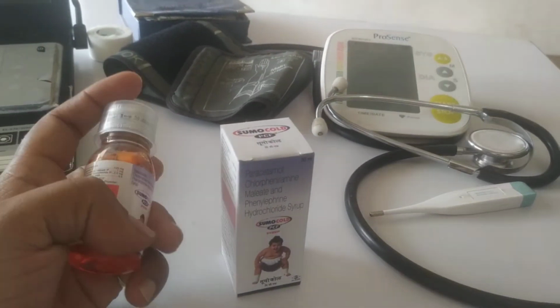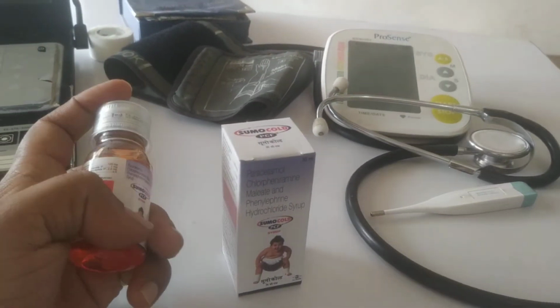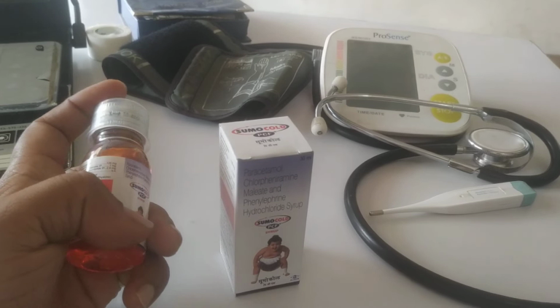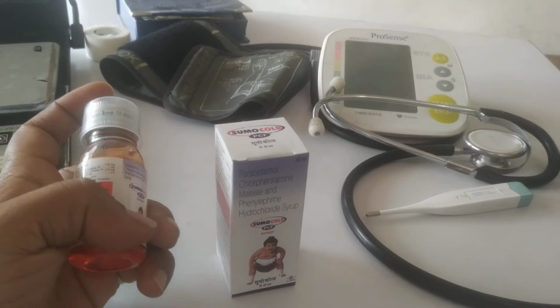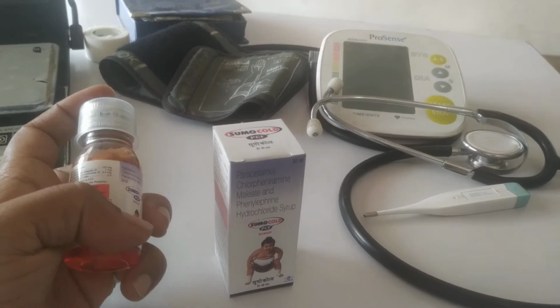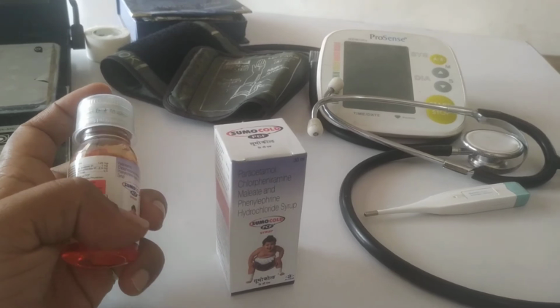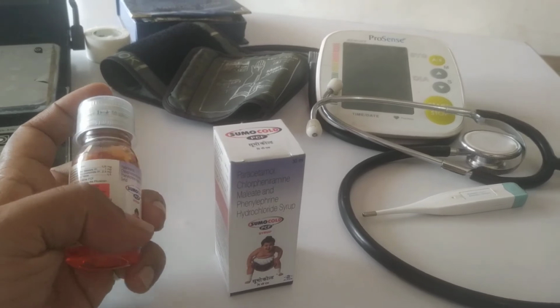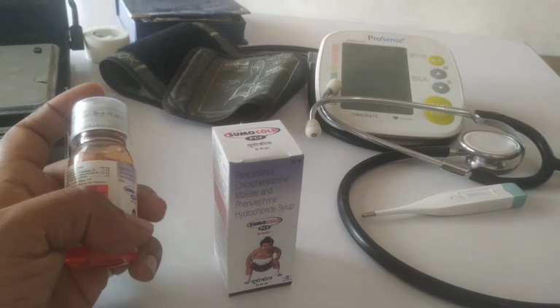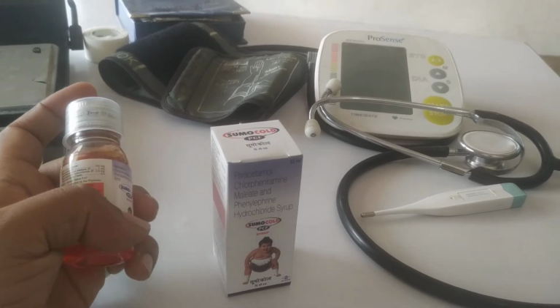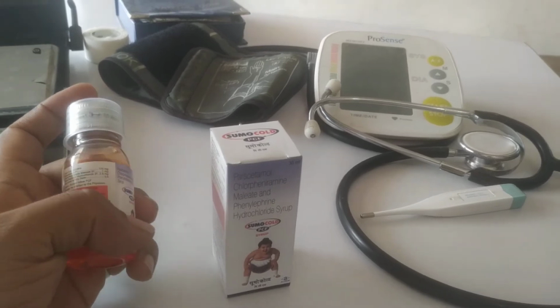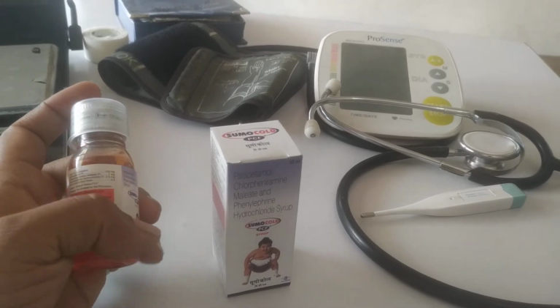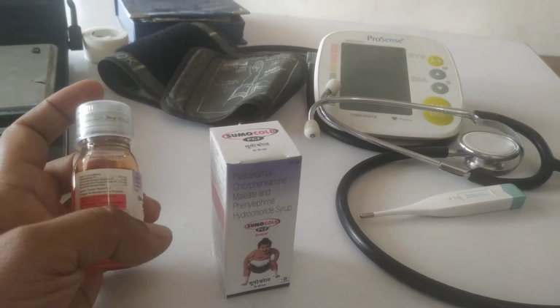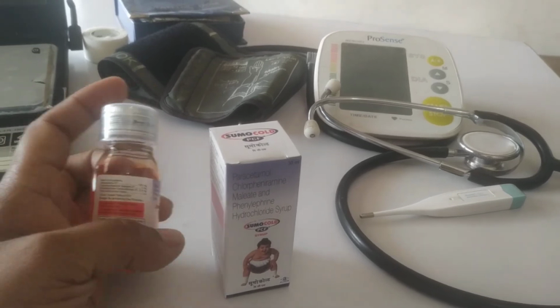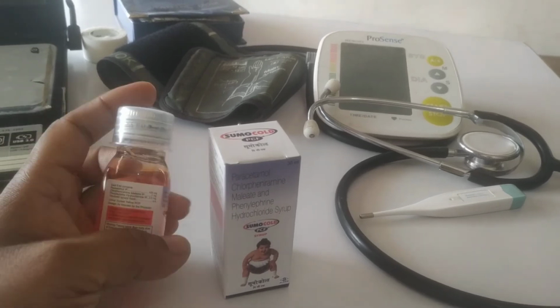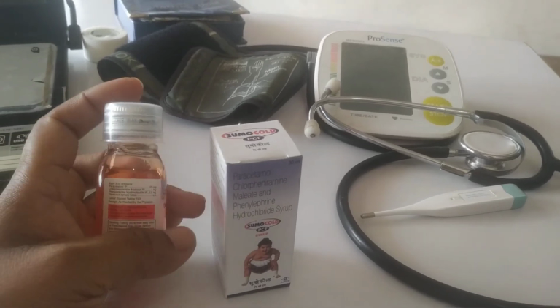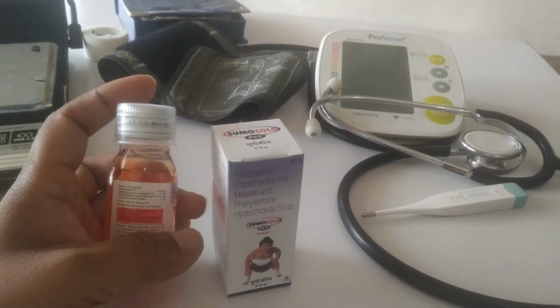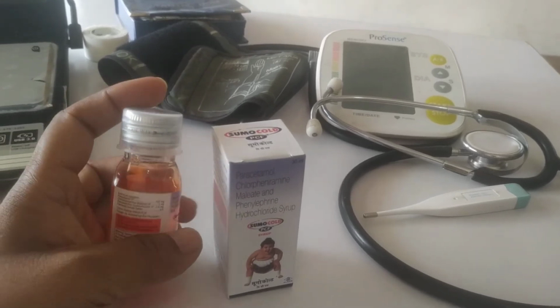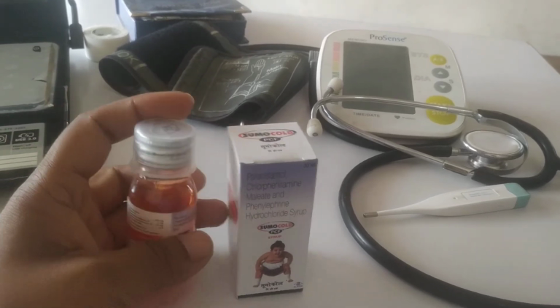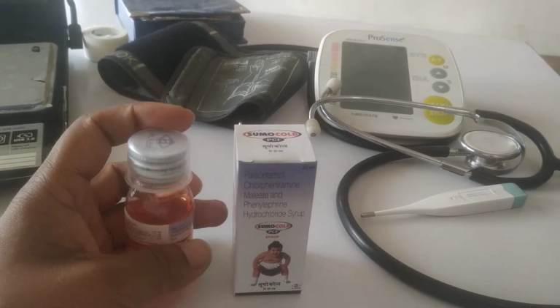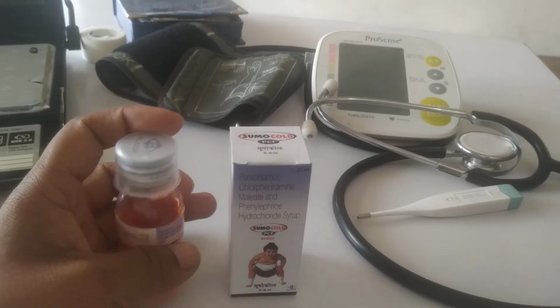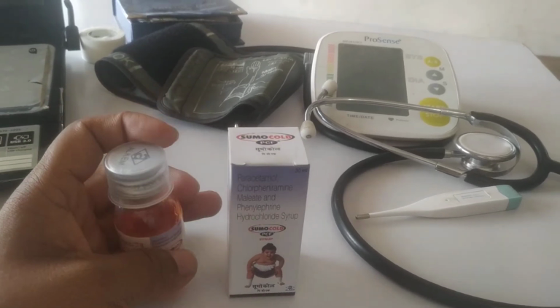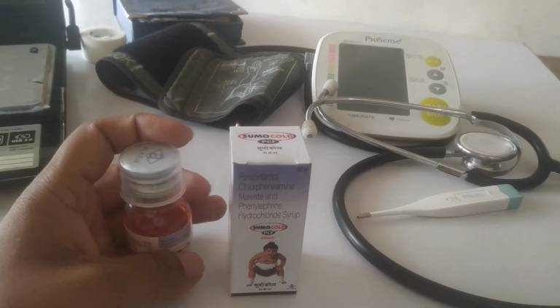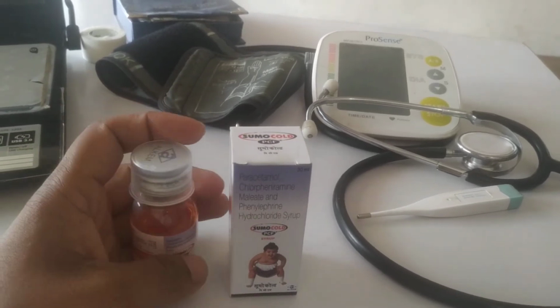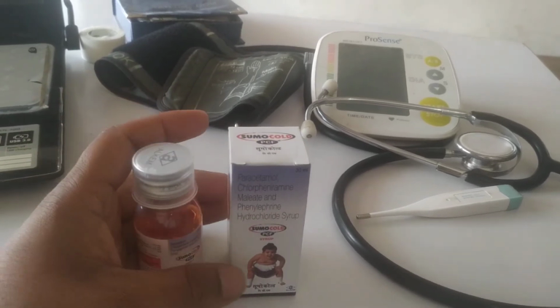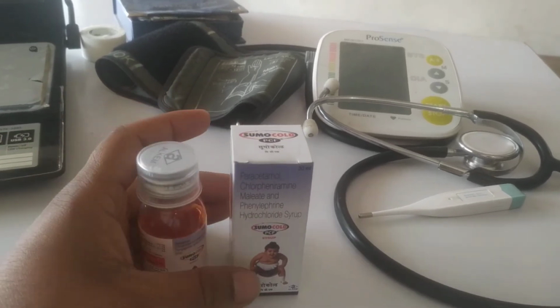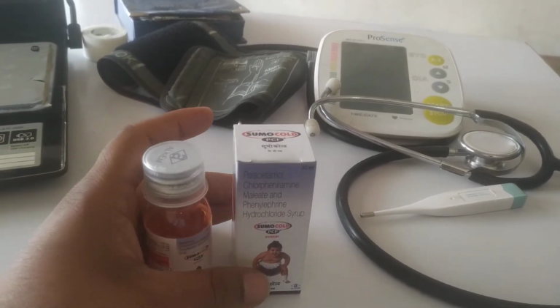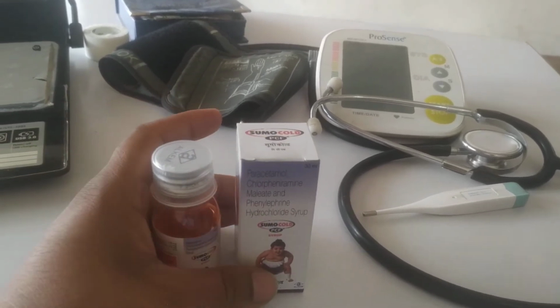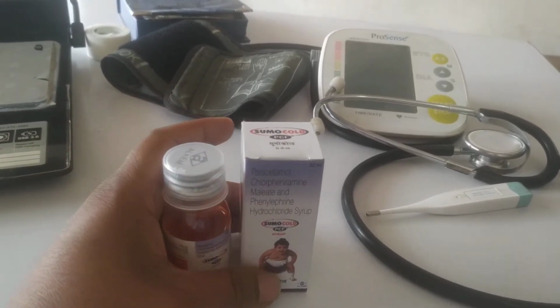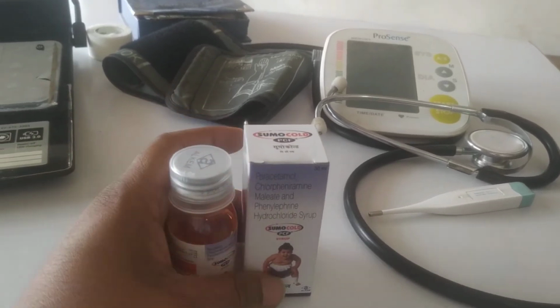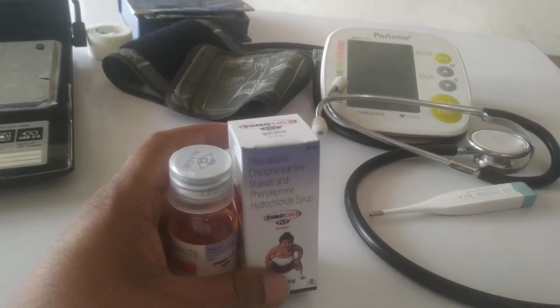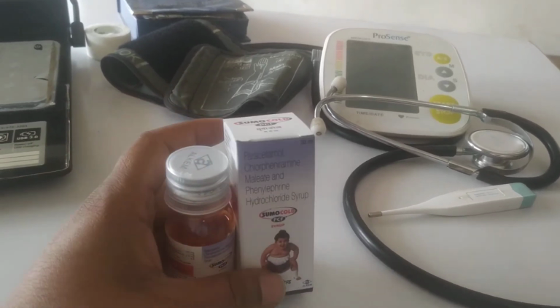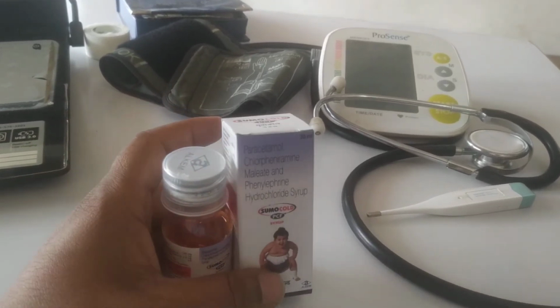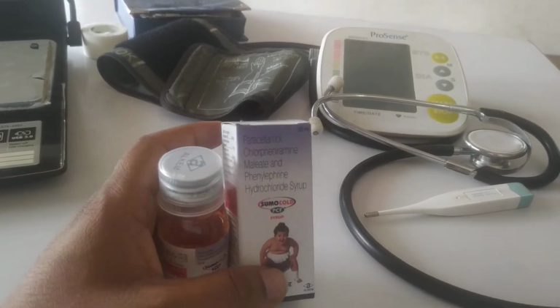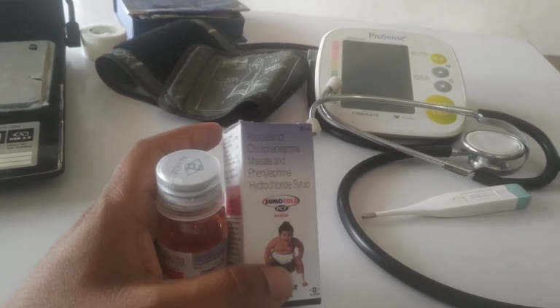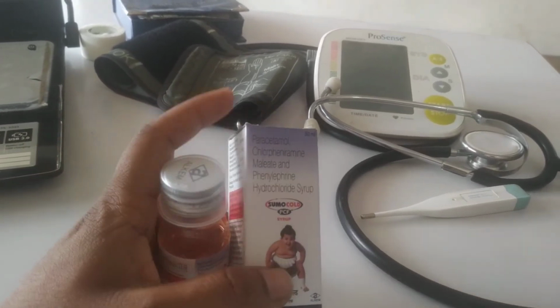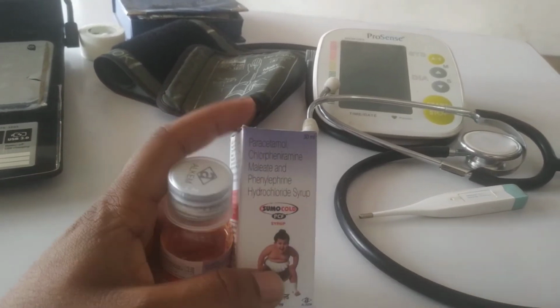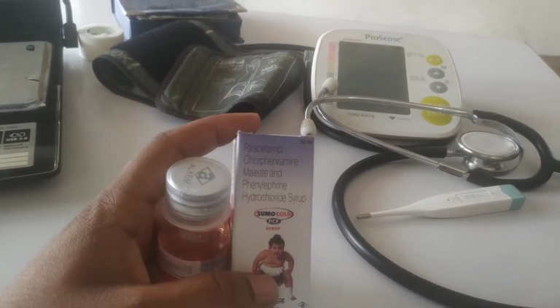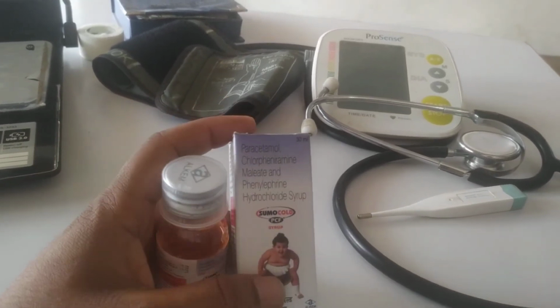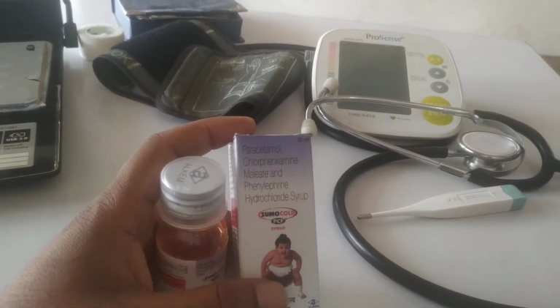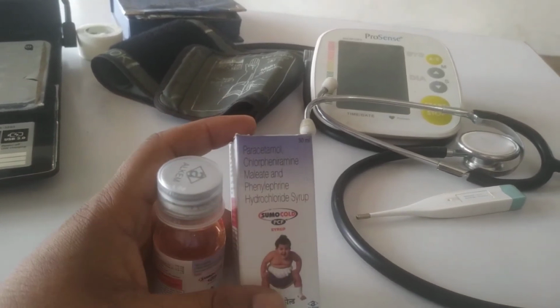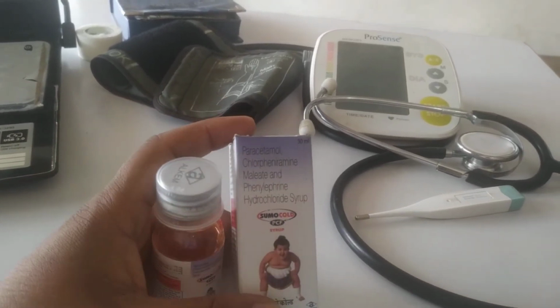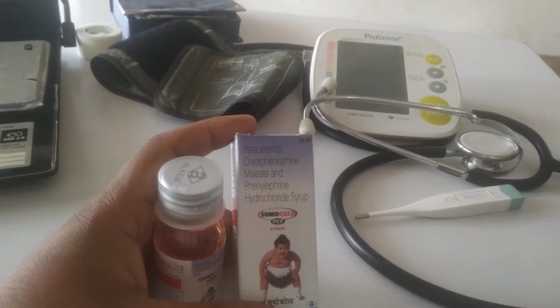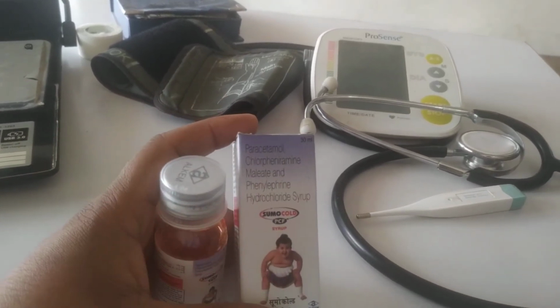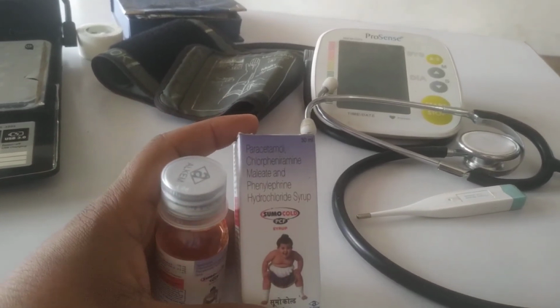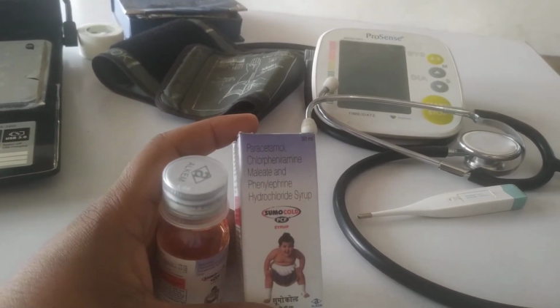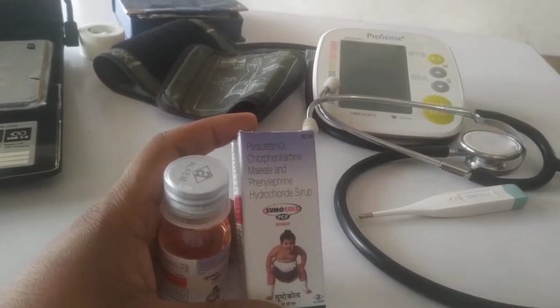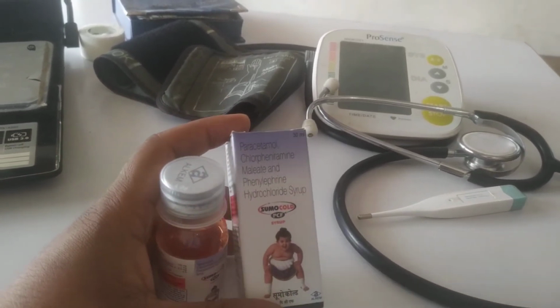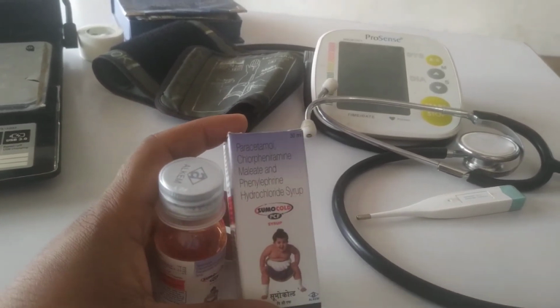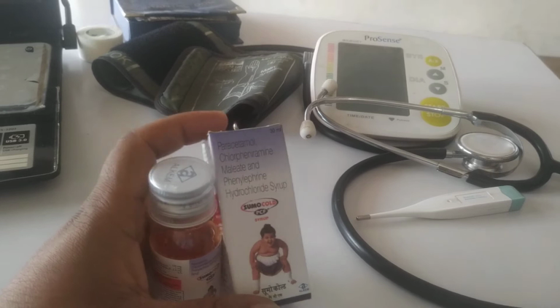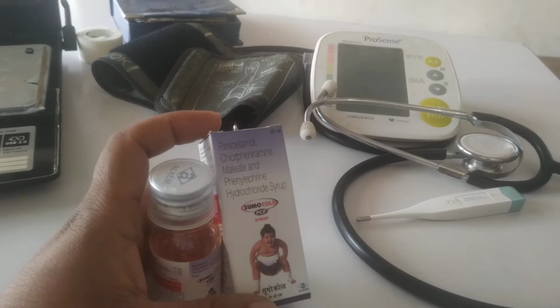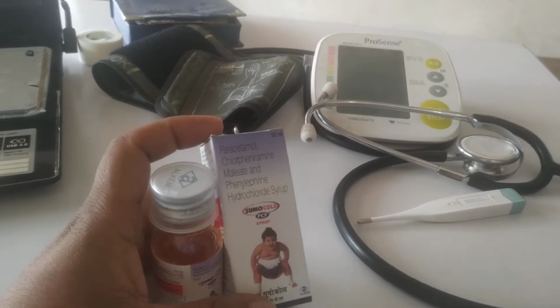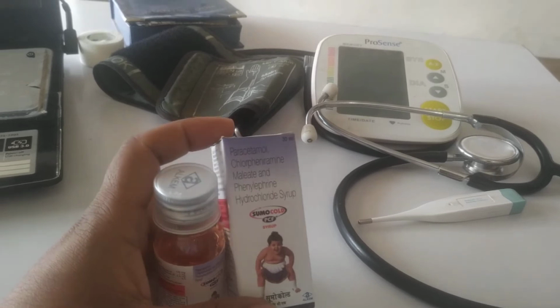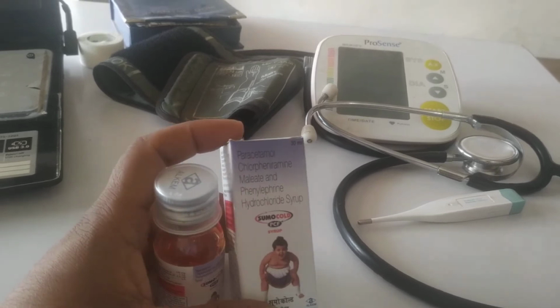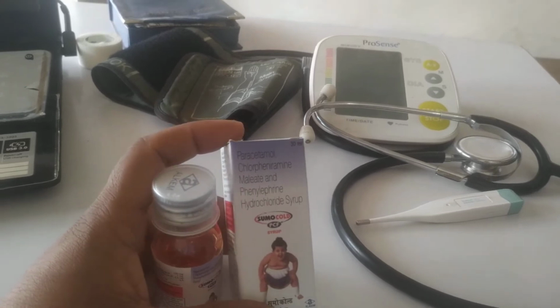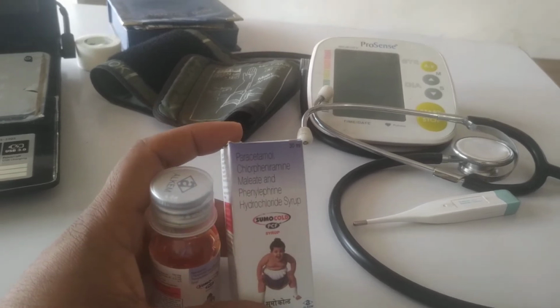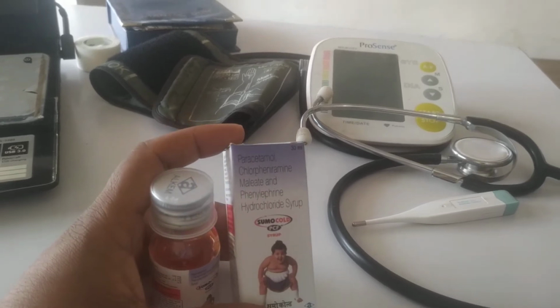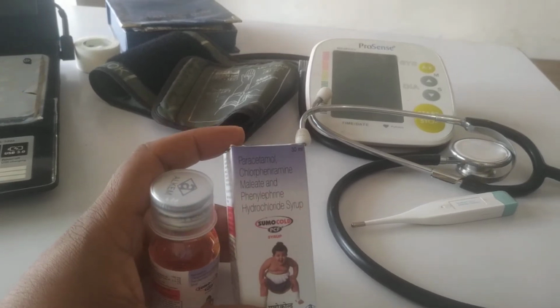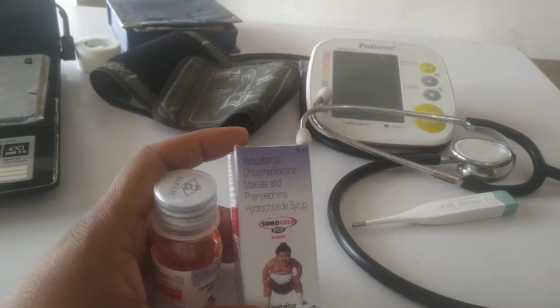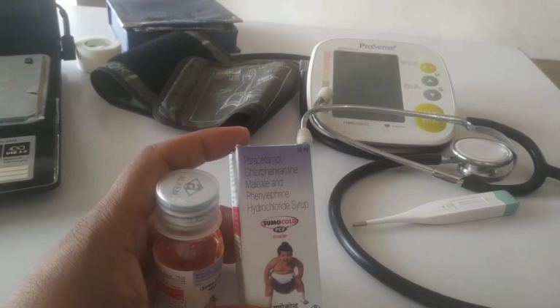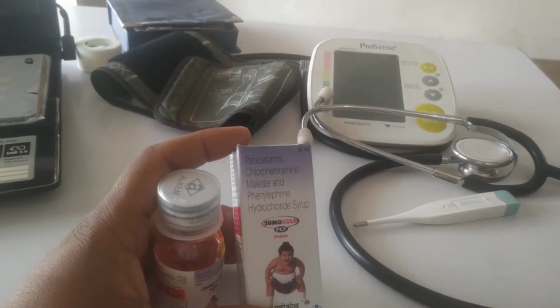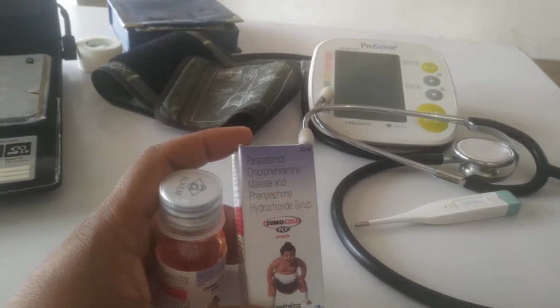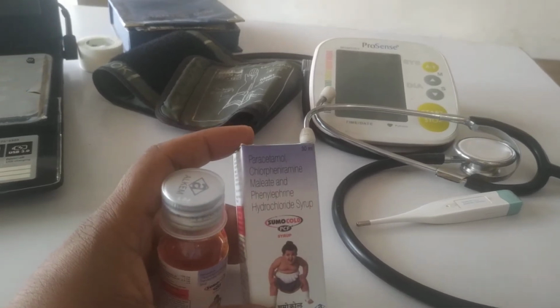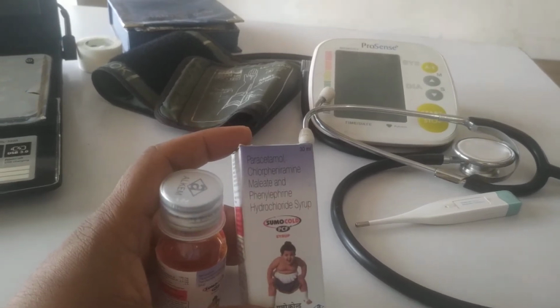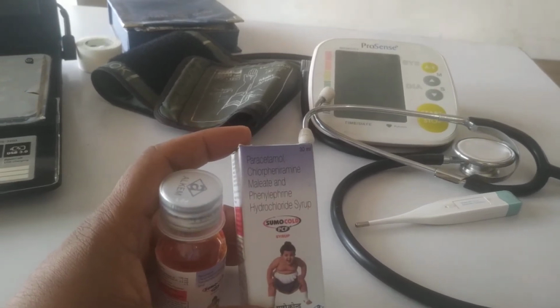If we talk about common side effects, these include headache, vomiting, and dizziness. In that case, you can continue using it but advise the patient to consult a doctor or pharmacist.